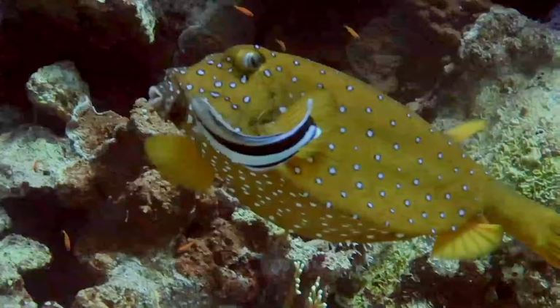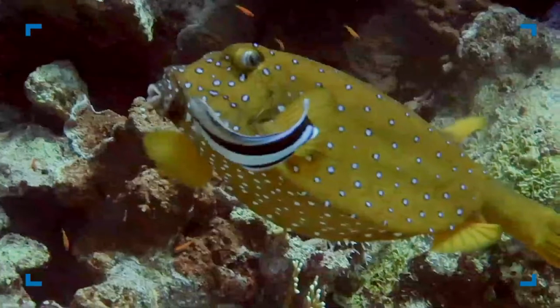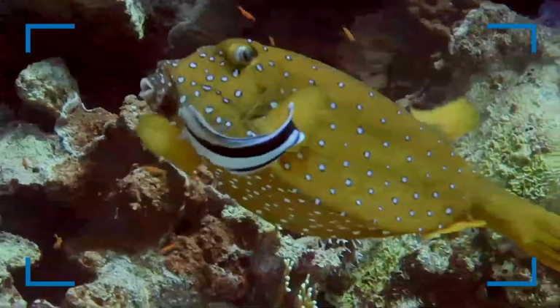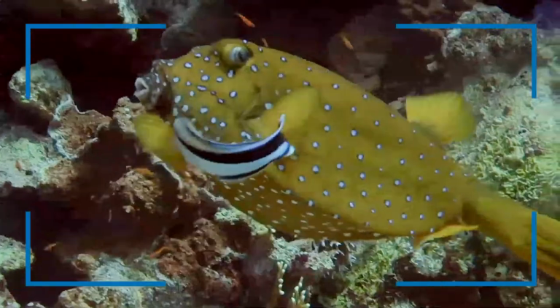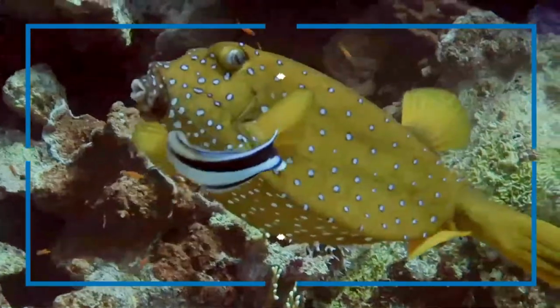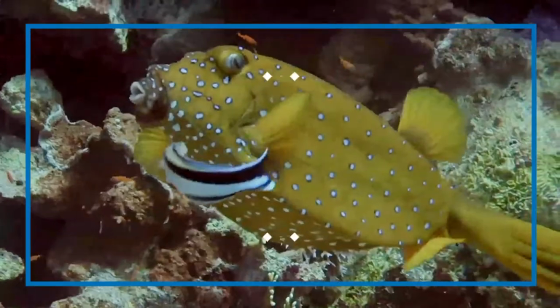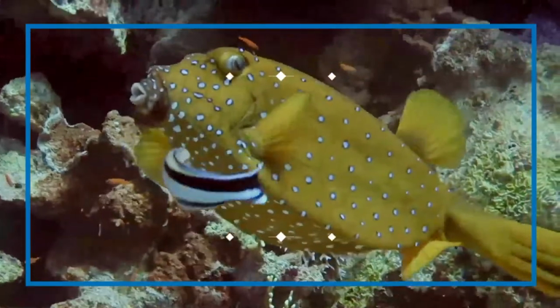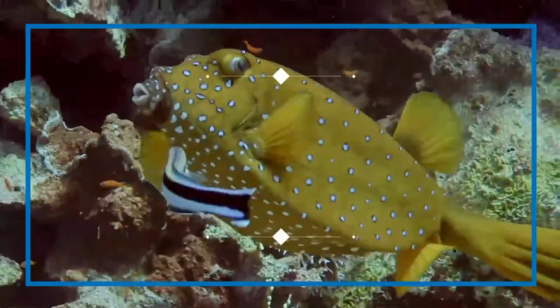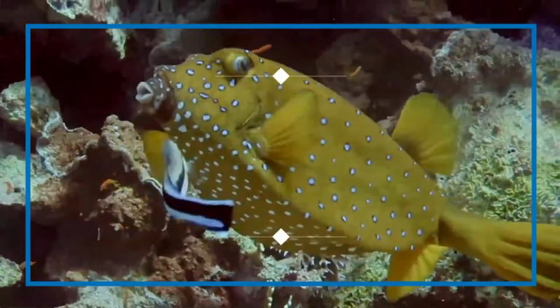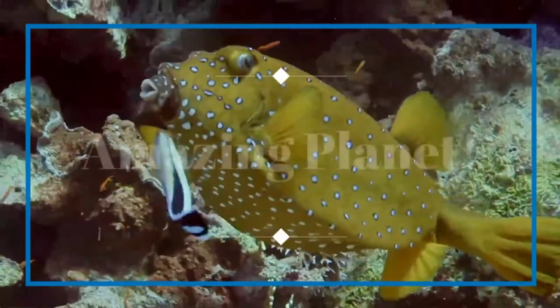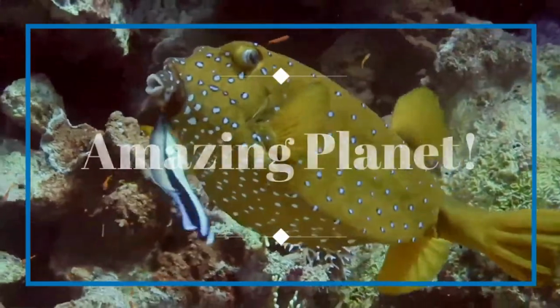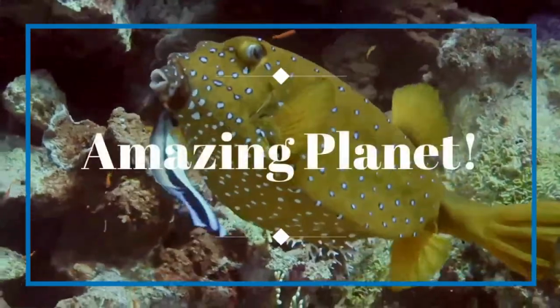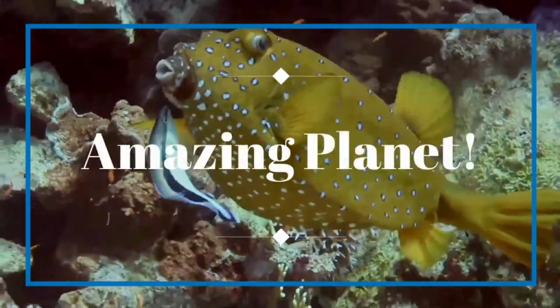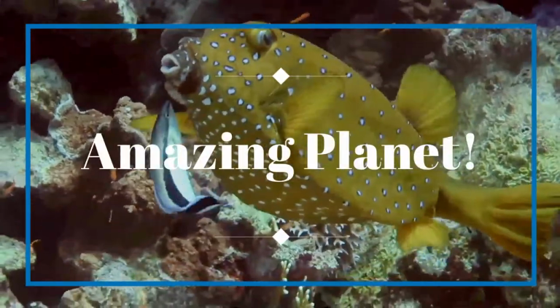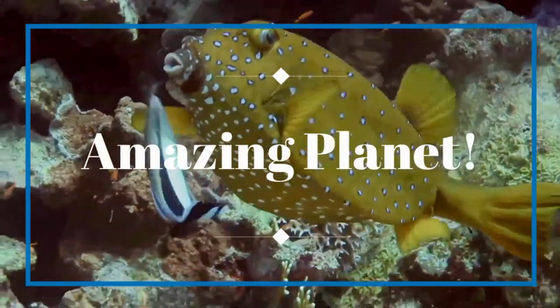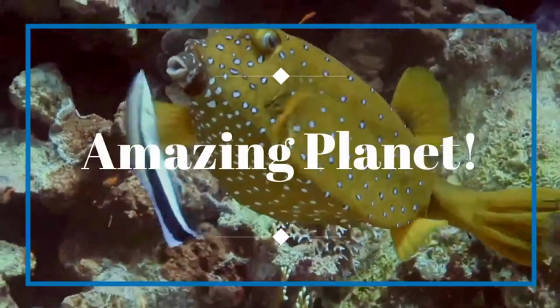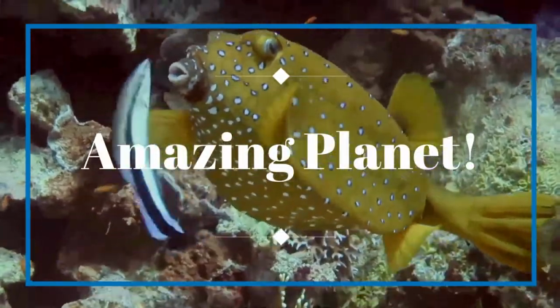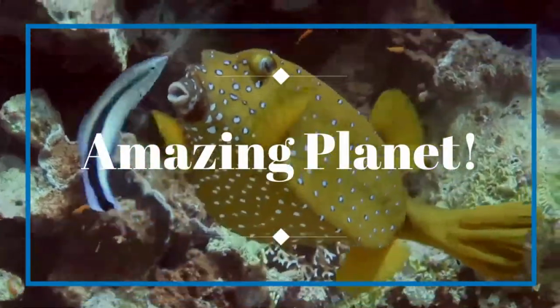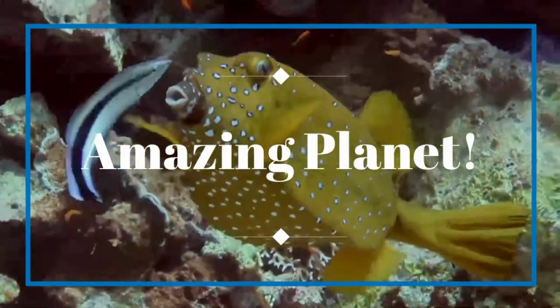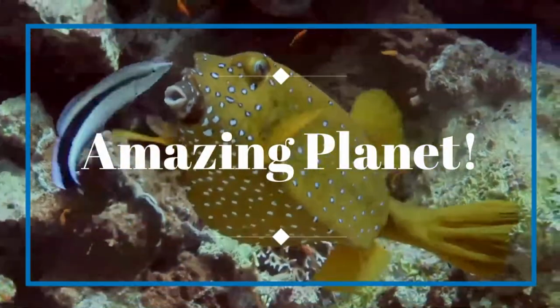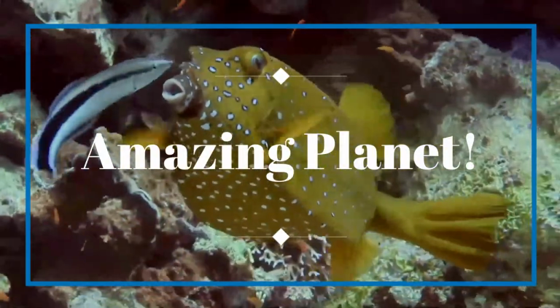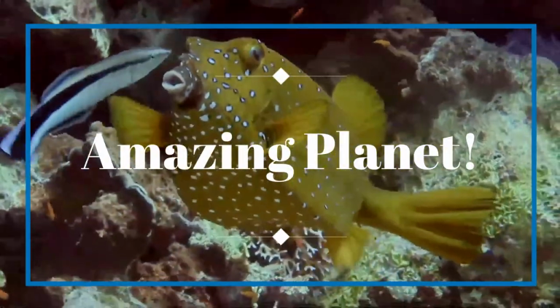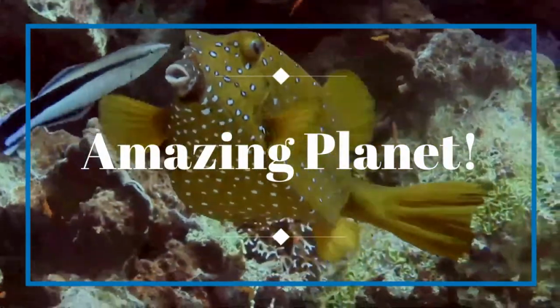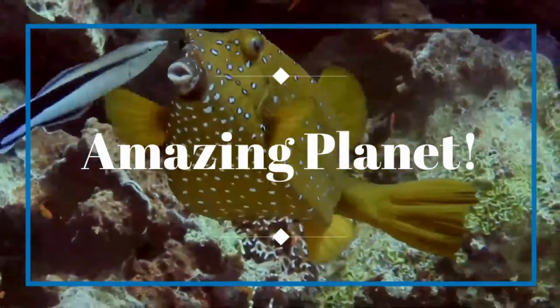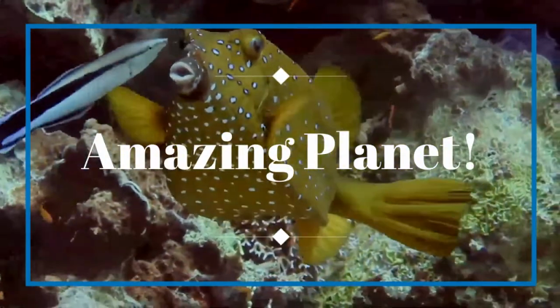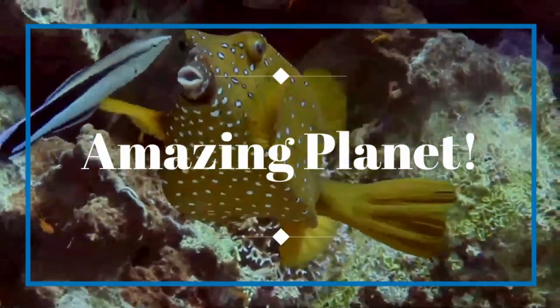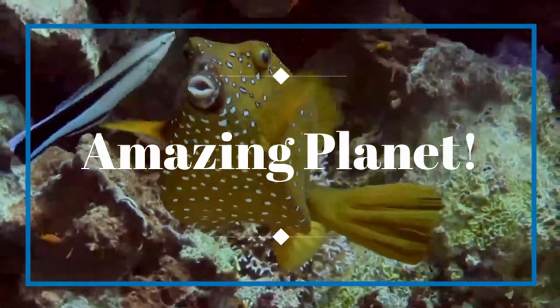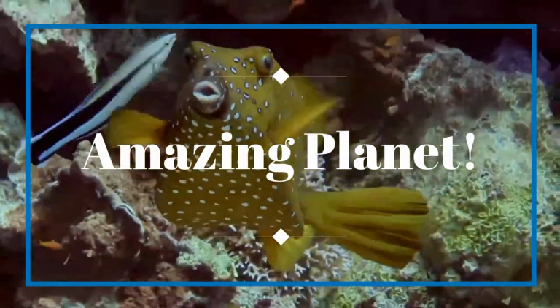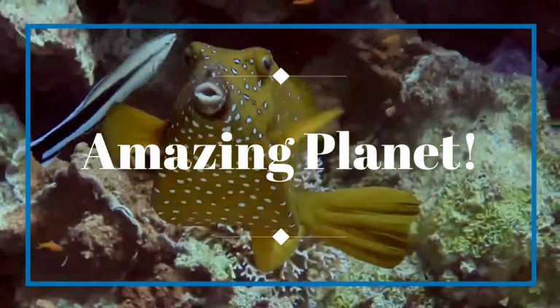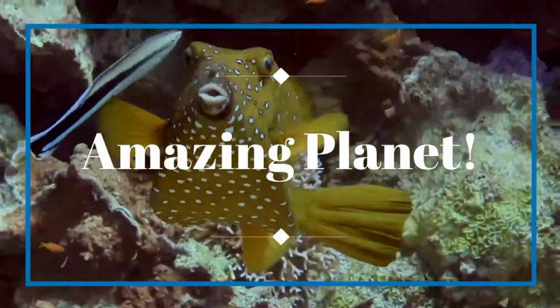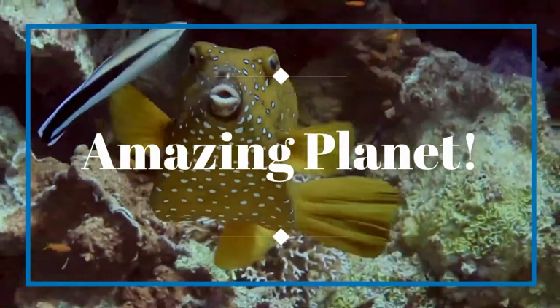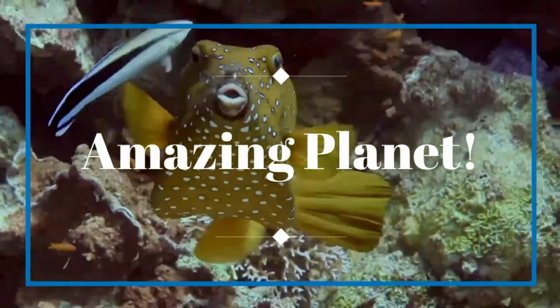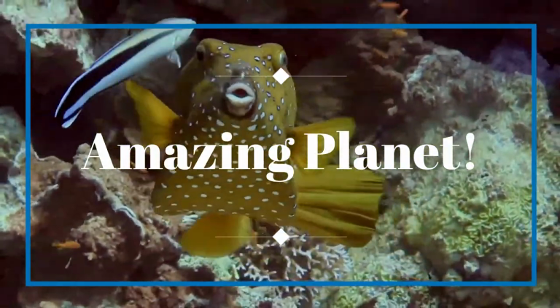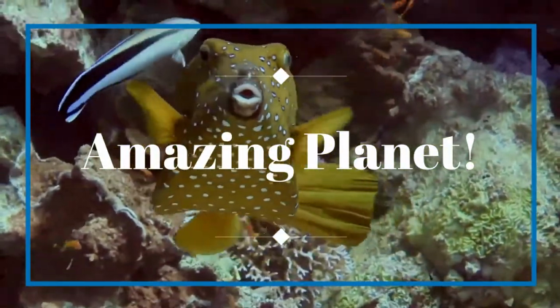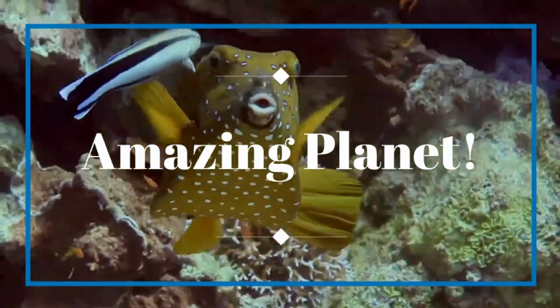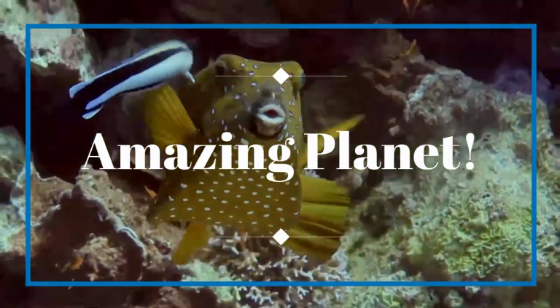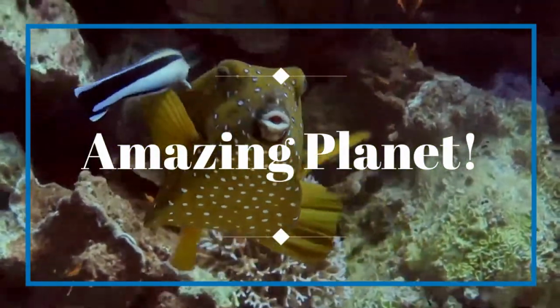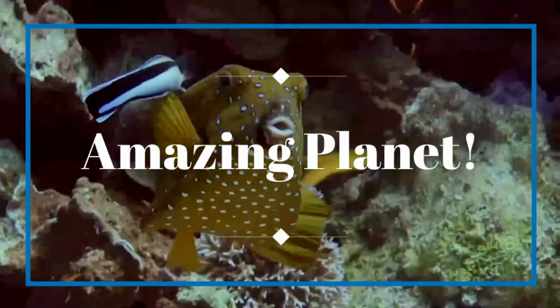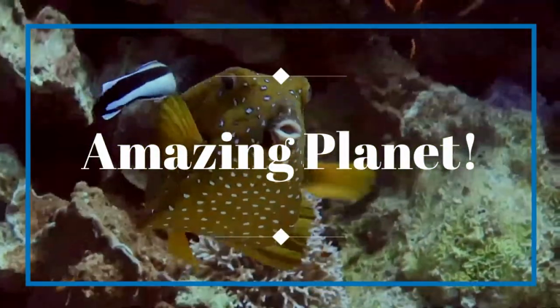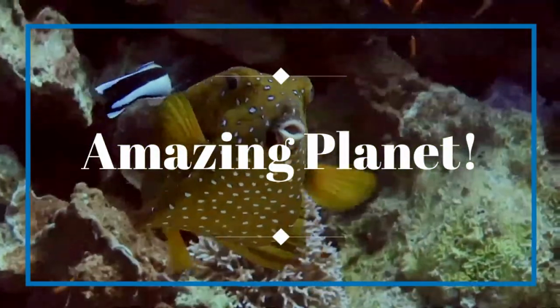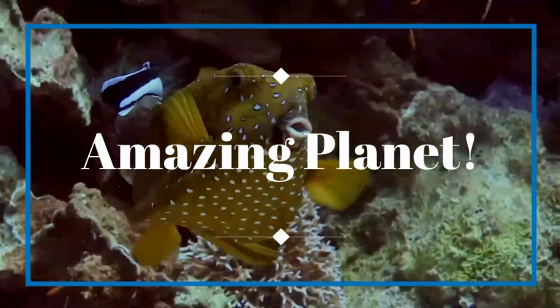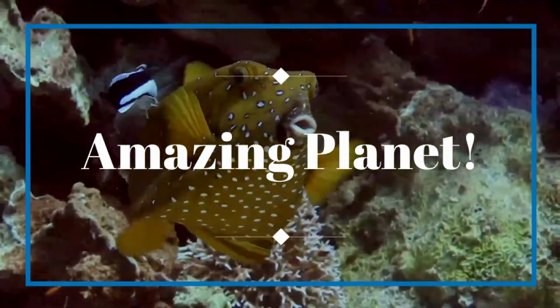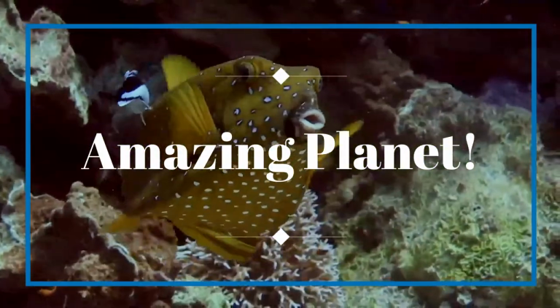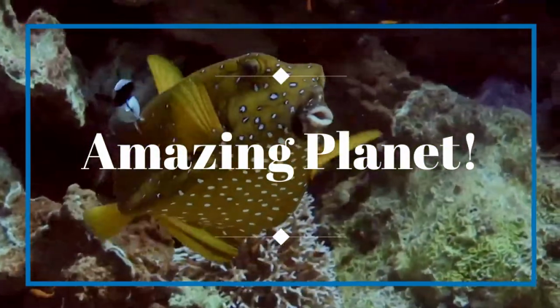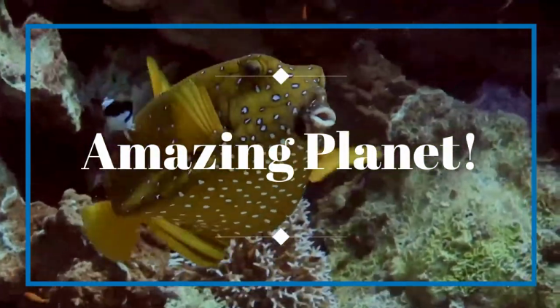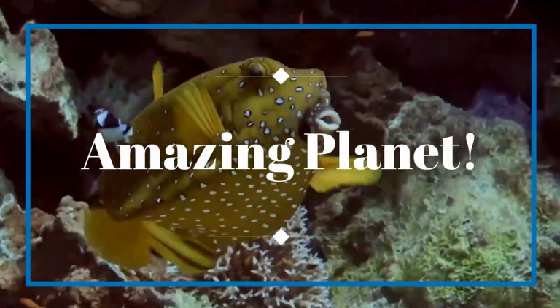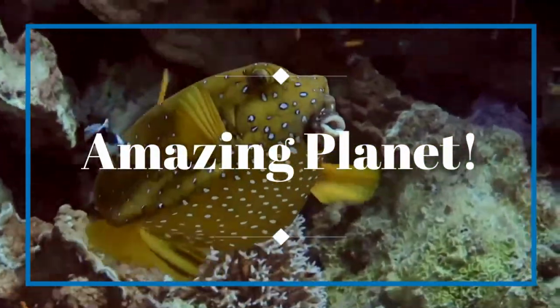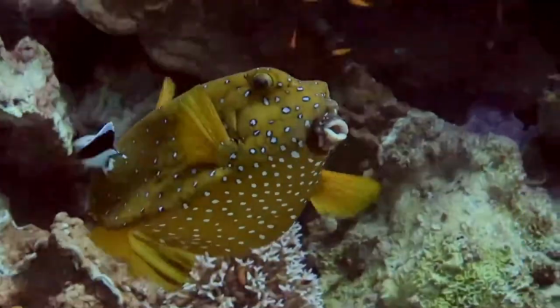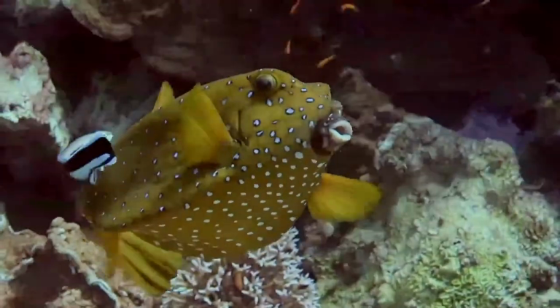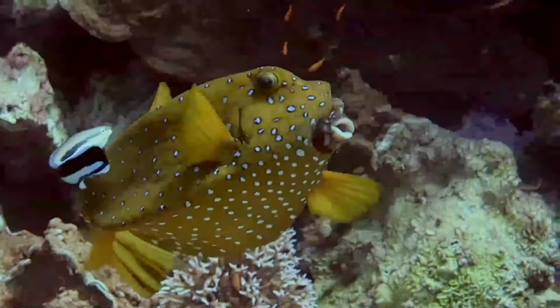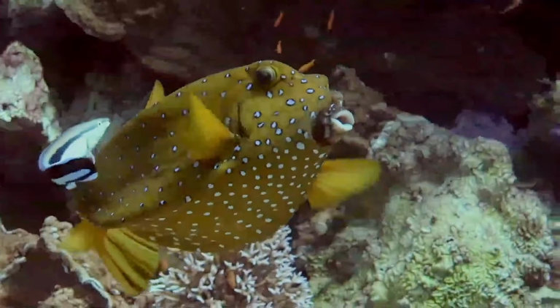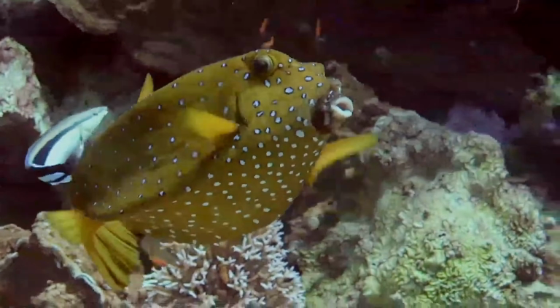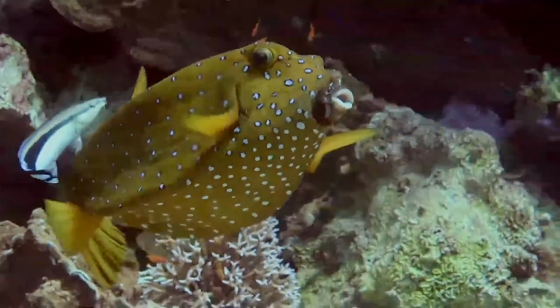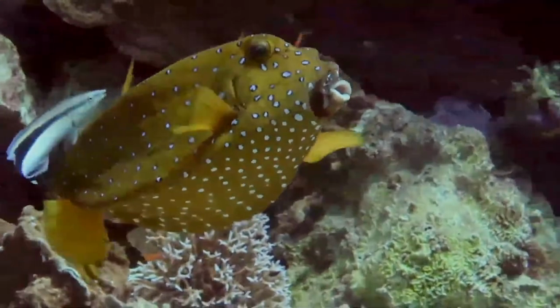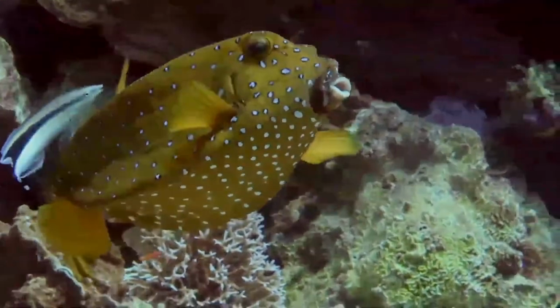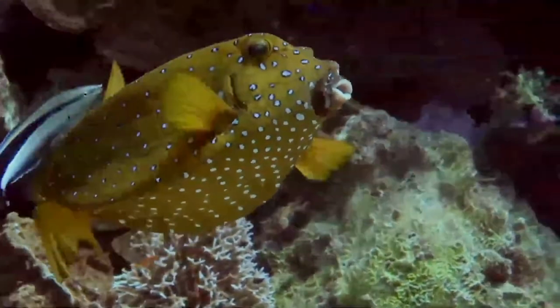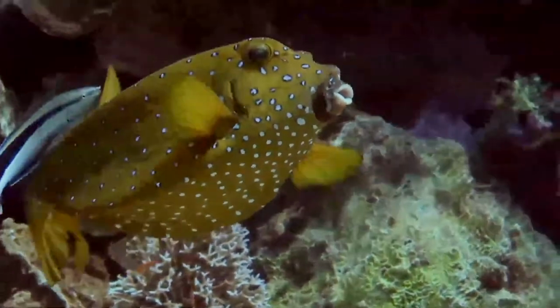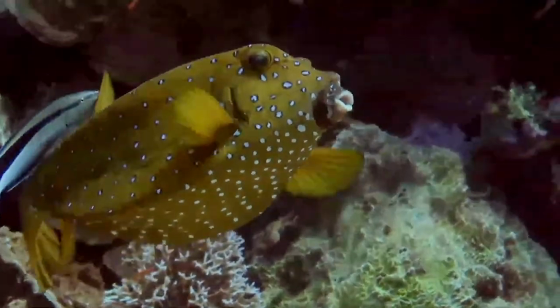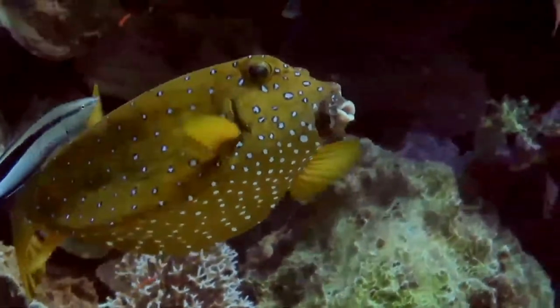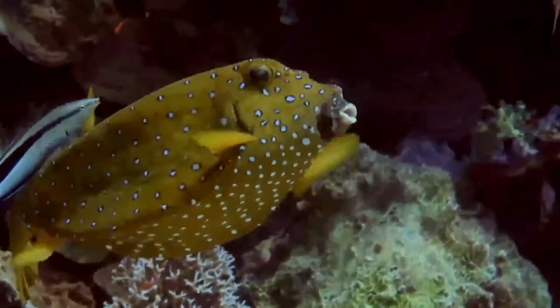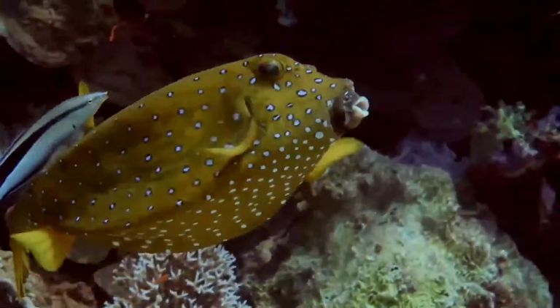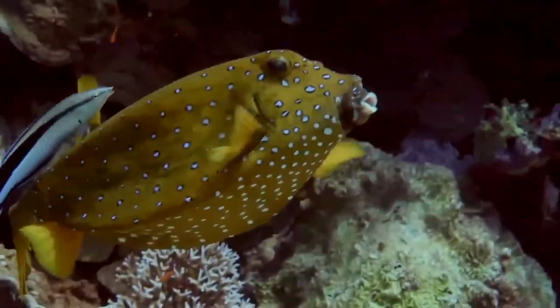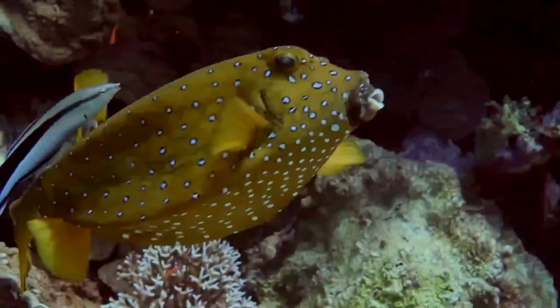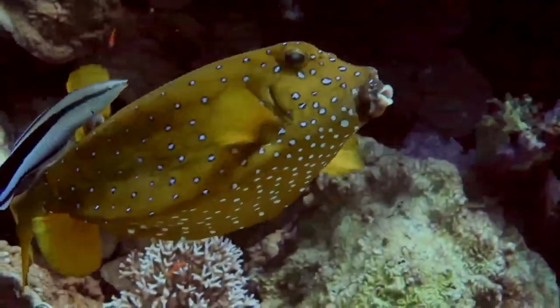Welcome, and thank you for your interest in wildlife. Let's explore more.